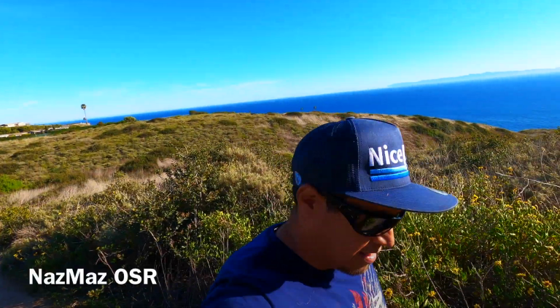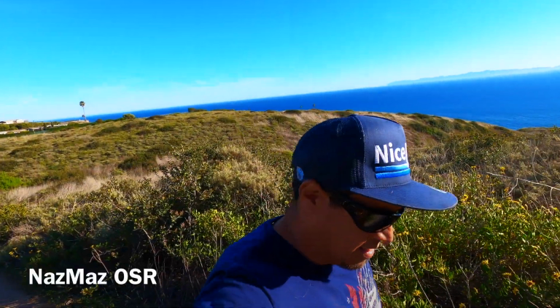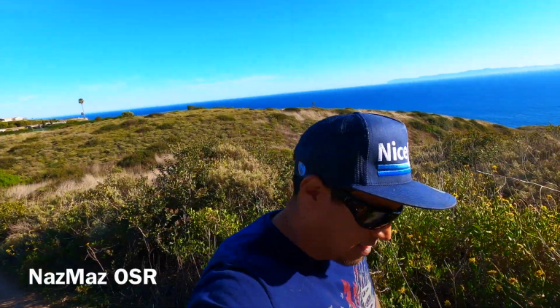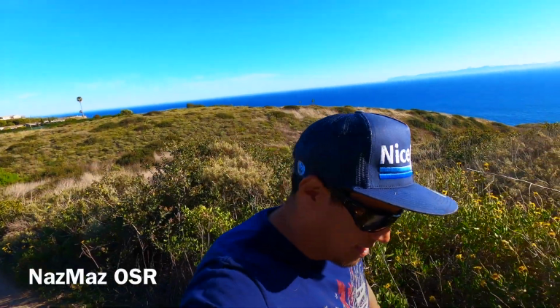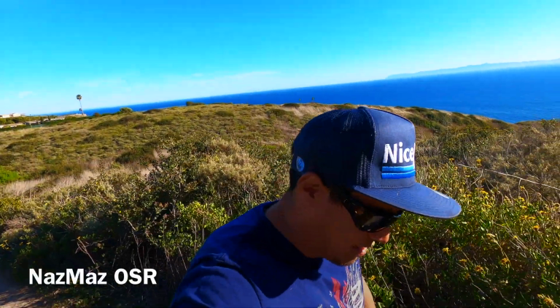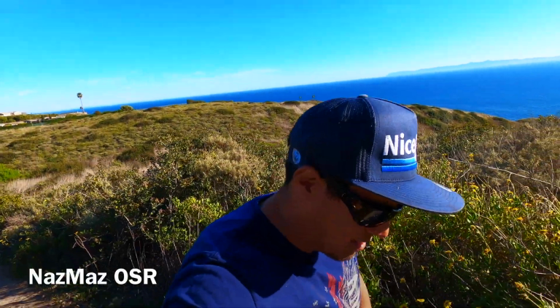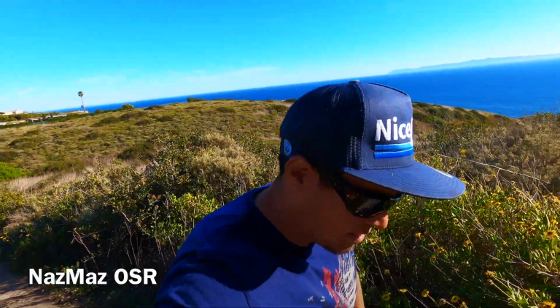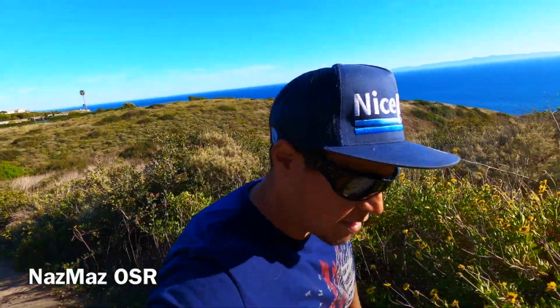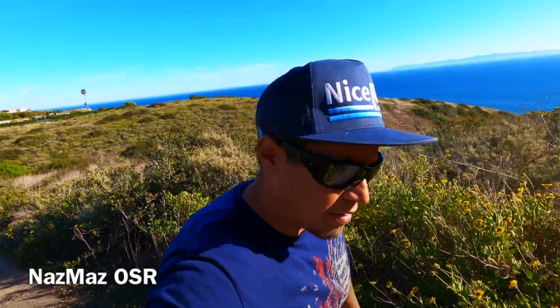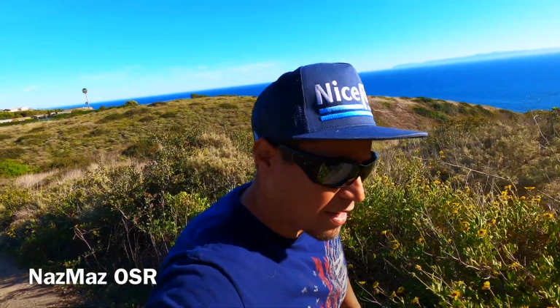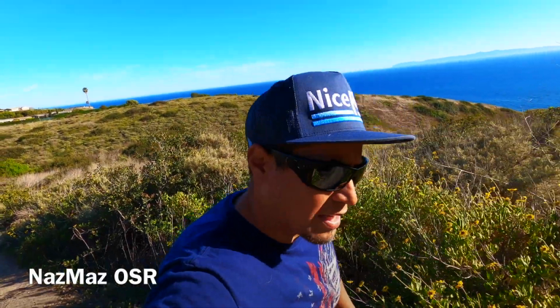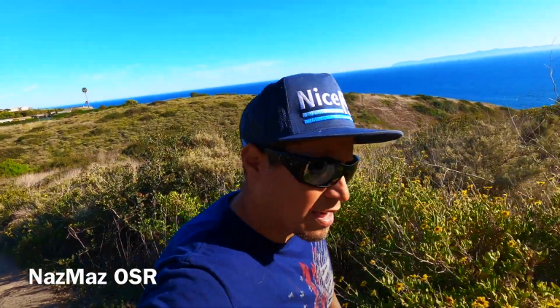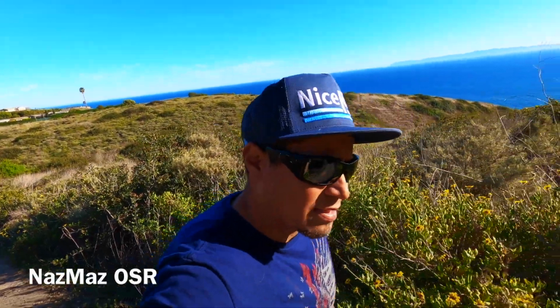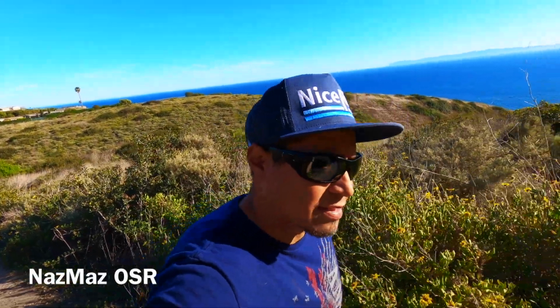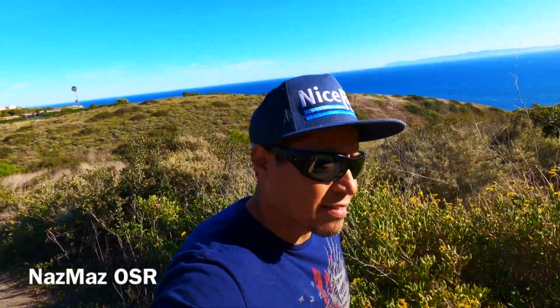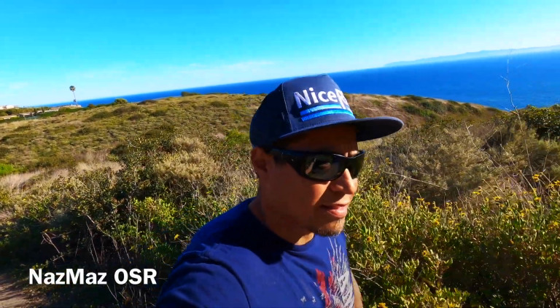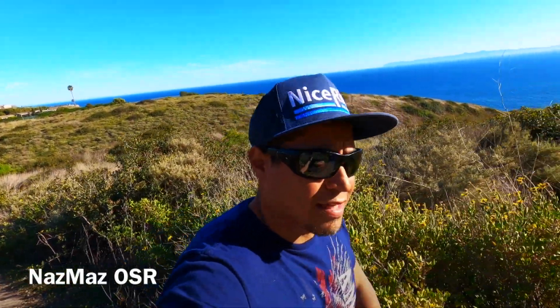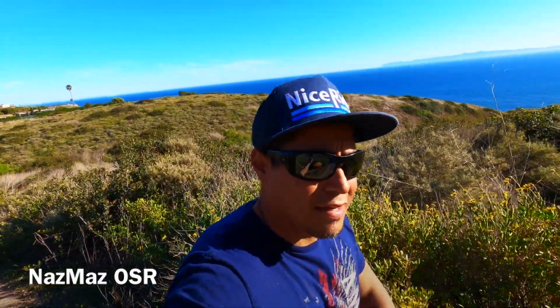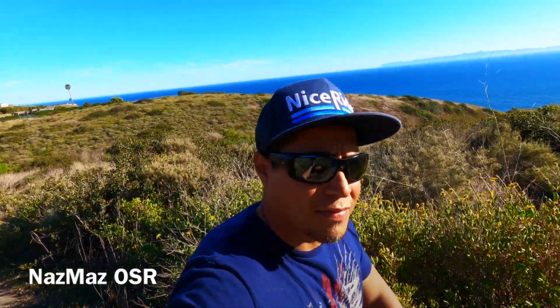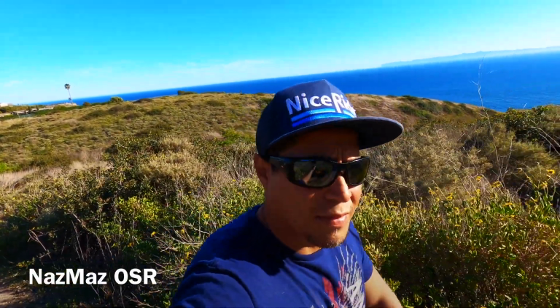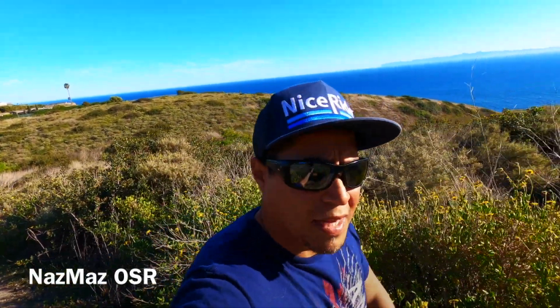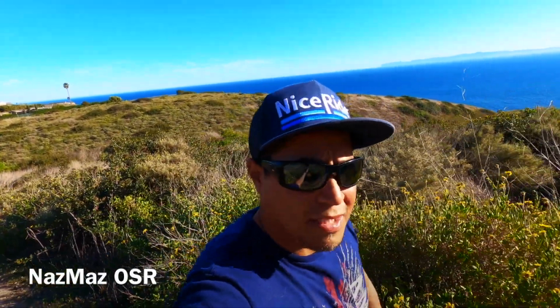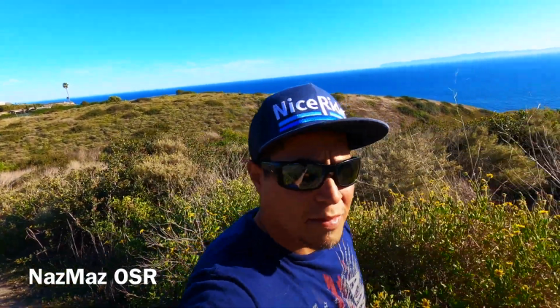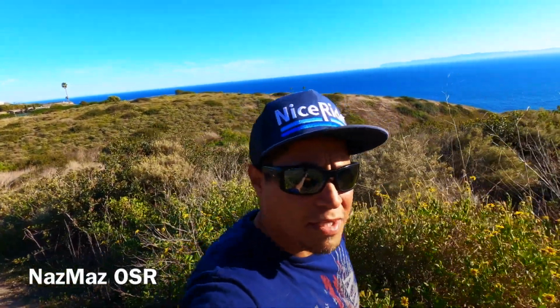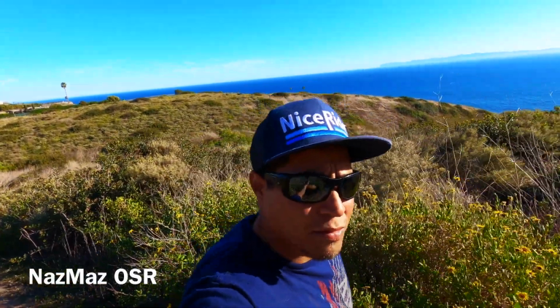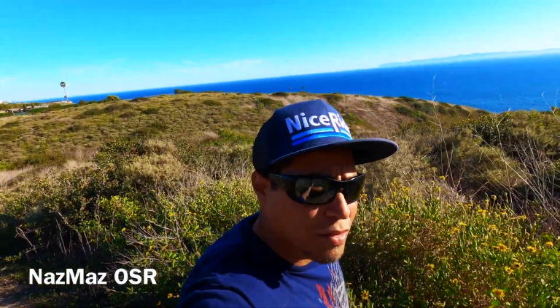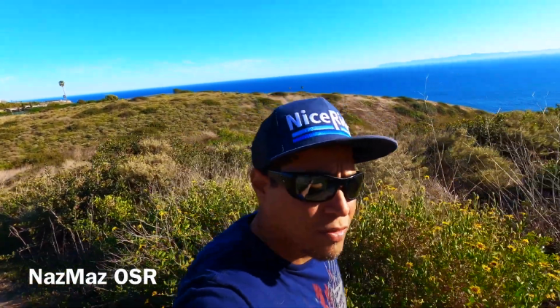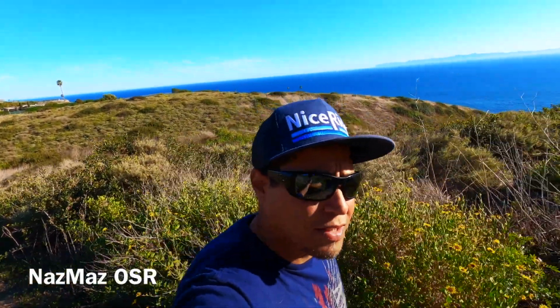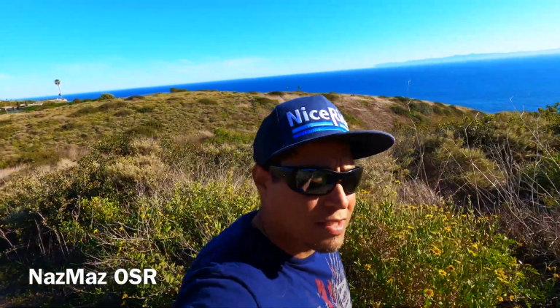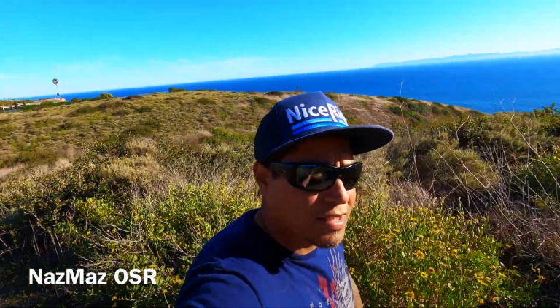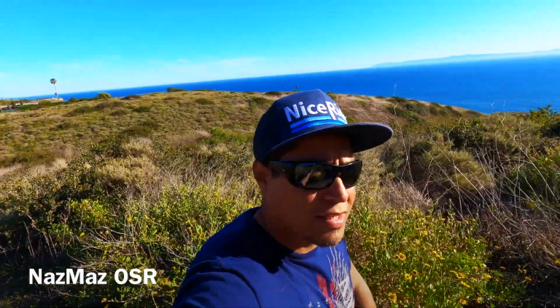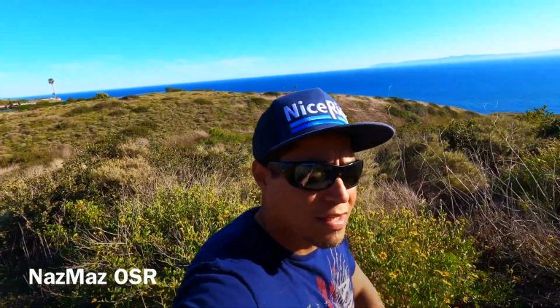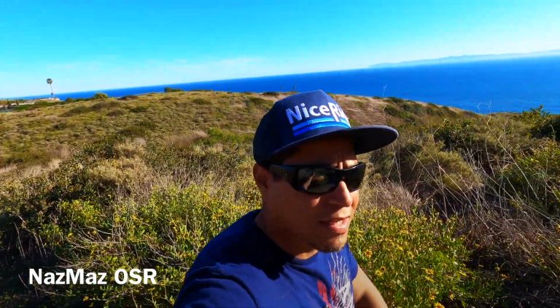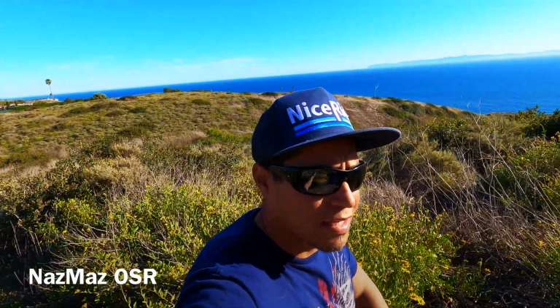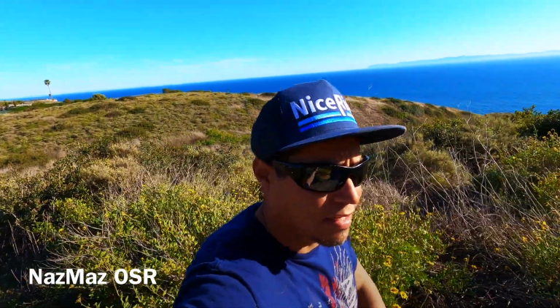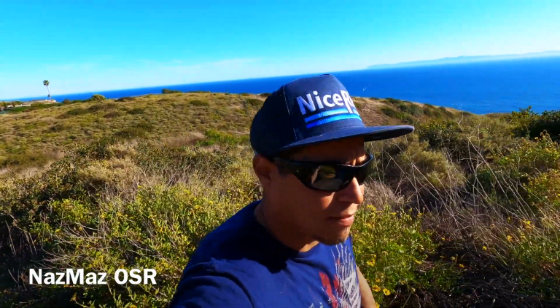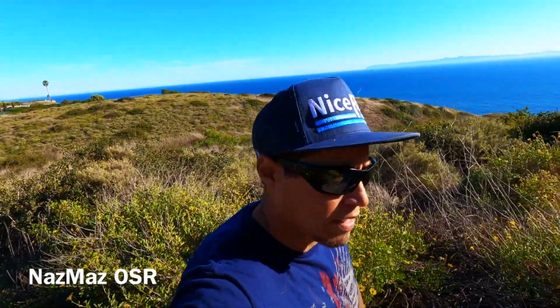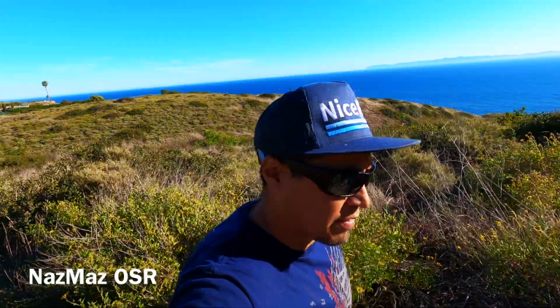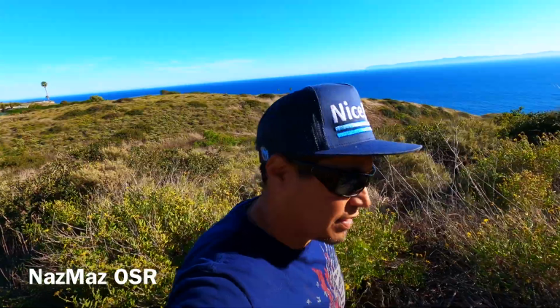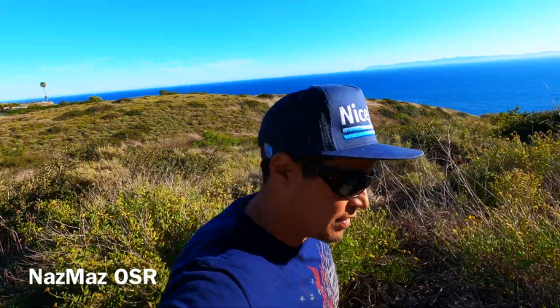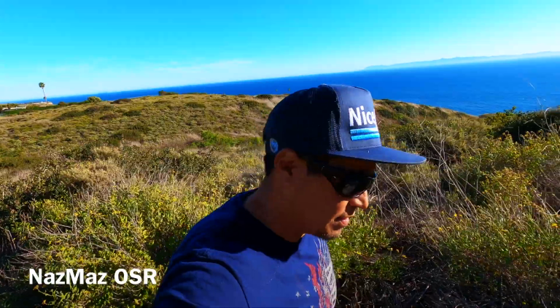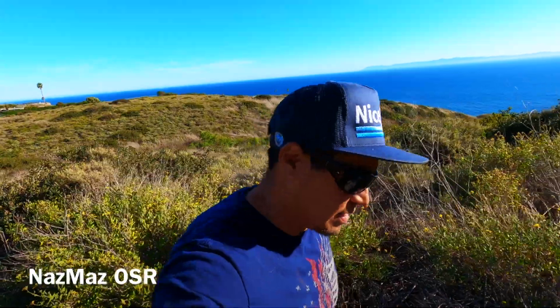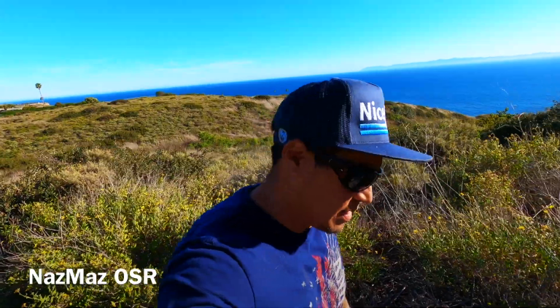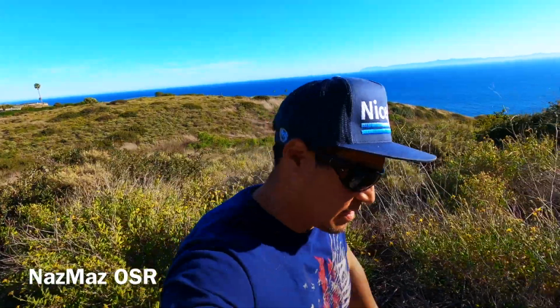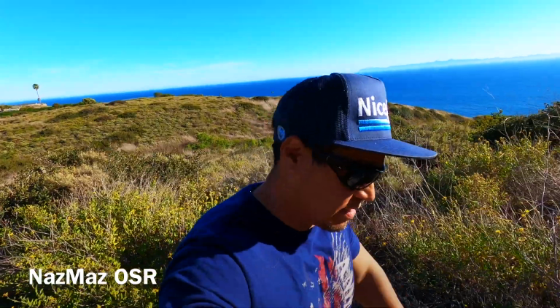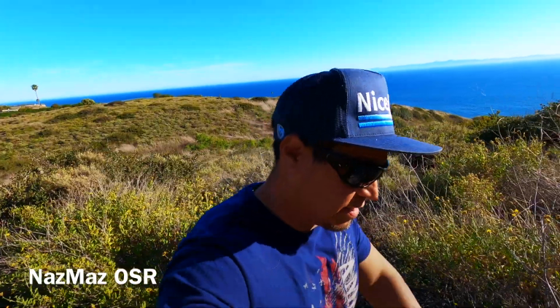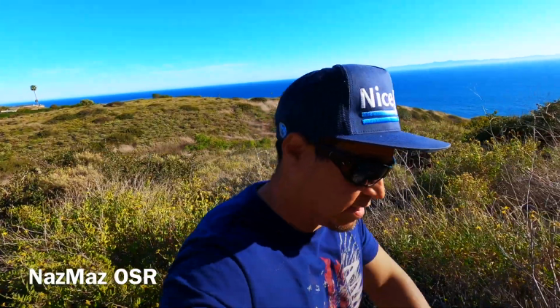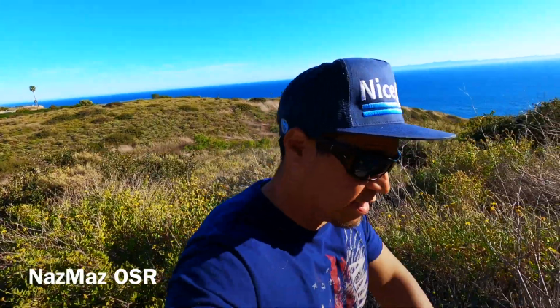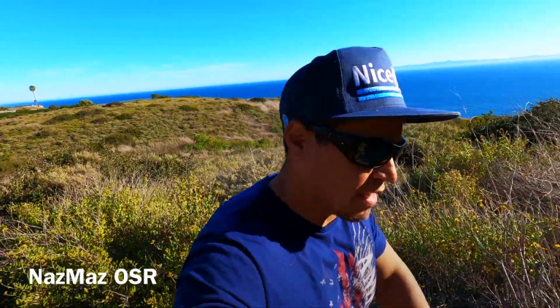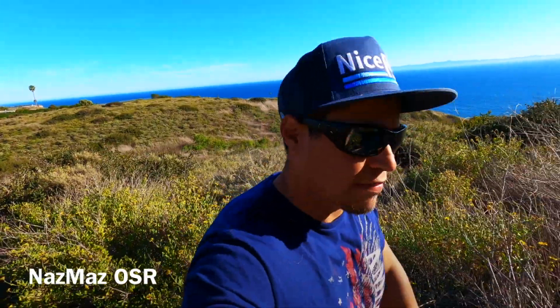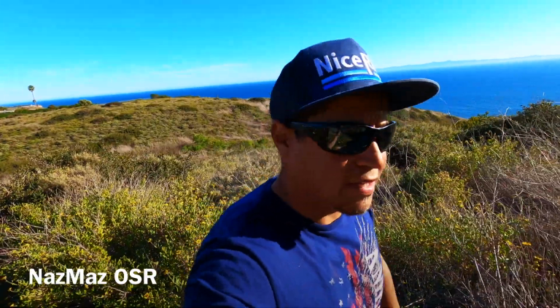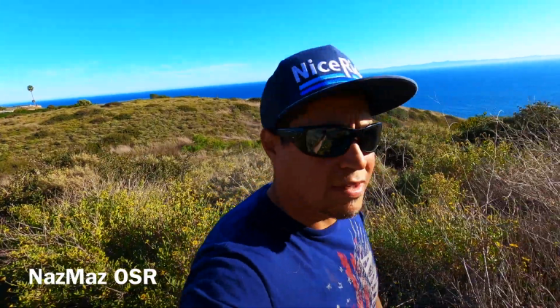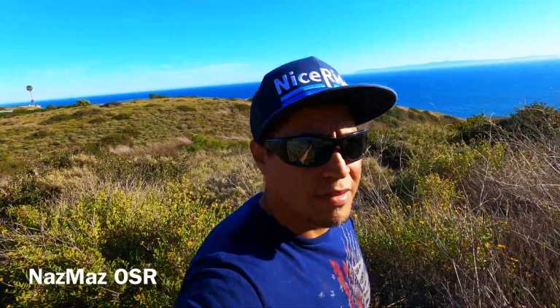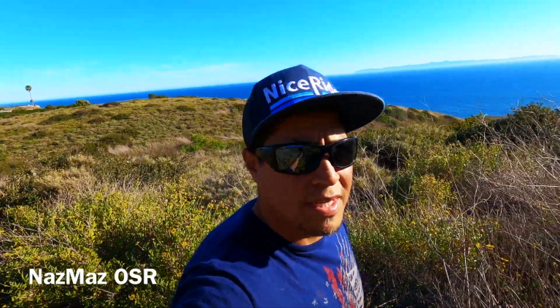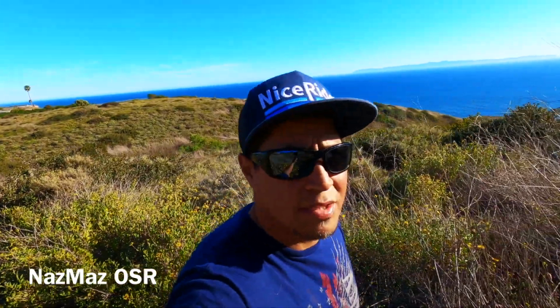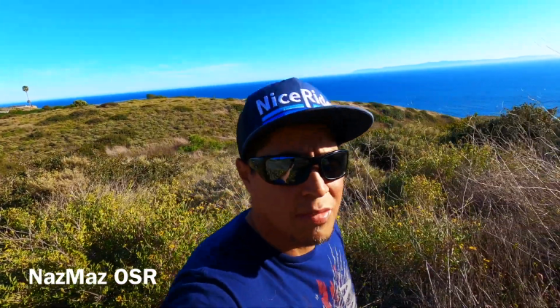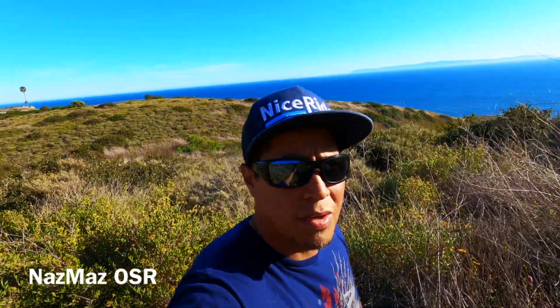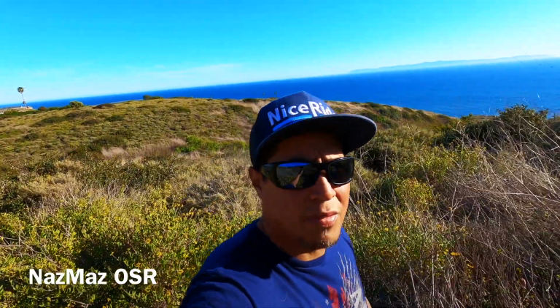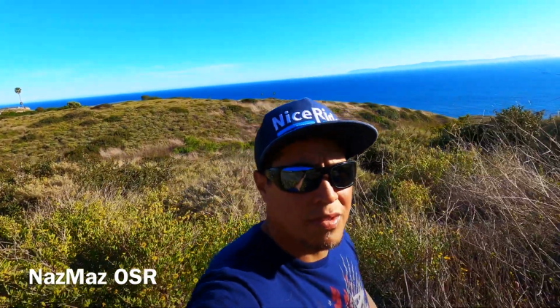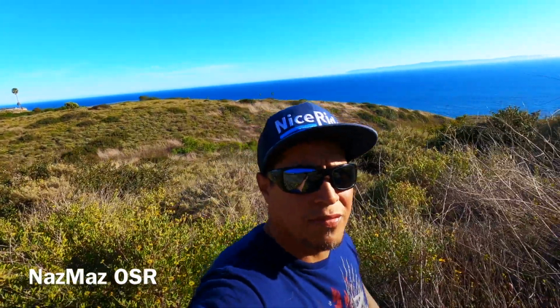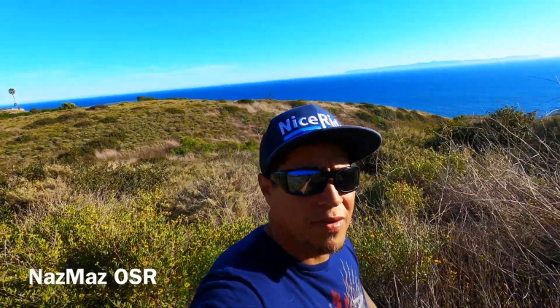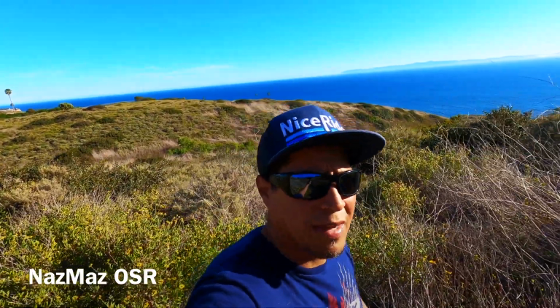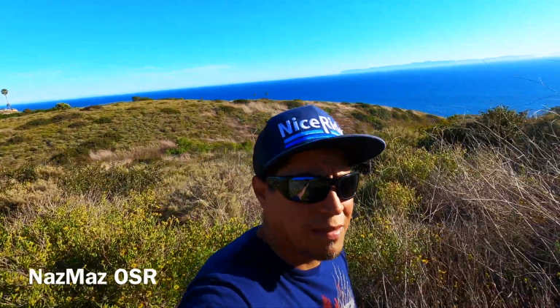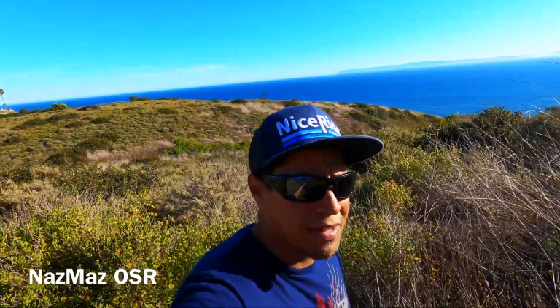Alright guys, this is Eric from Noz Miles Rotaries. I'm out here having a little nature walk with the family.